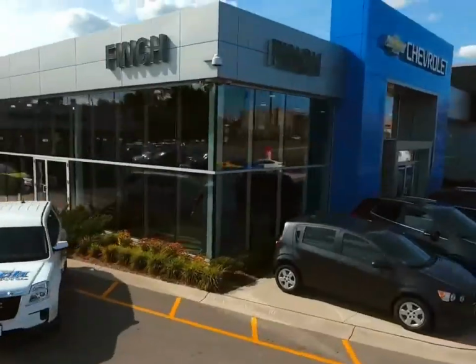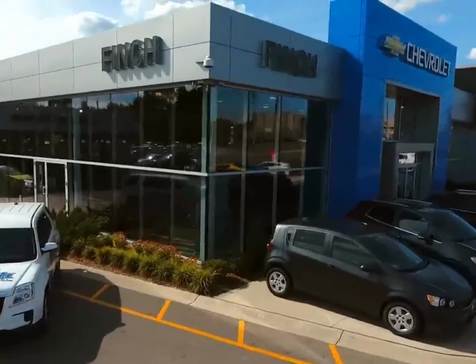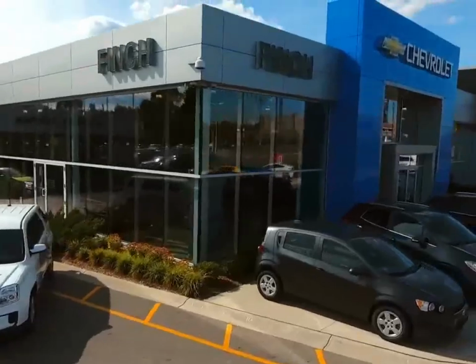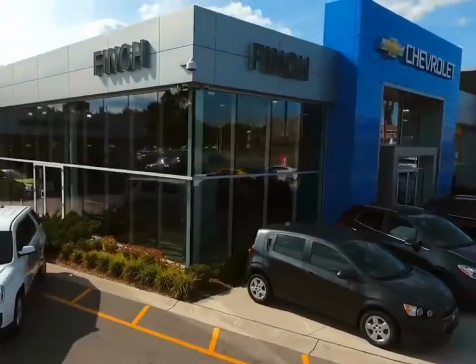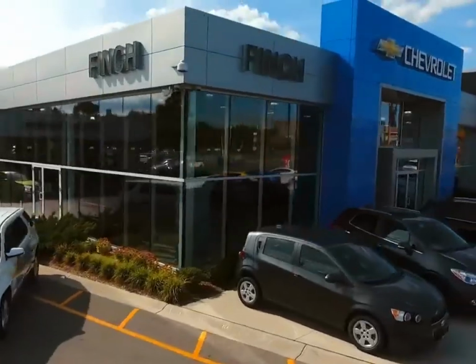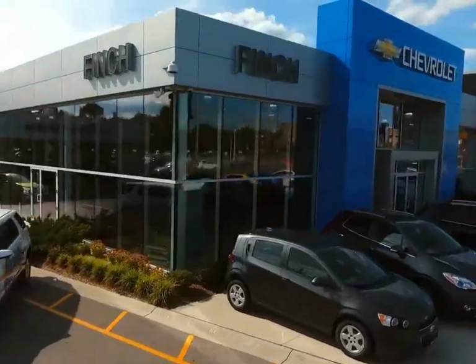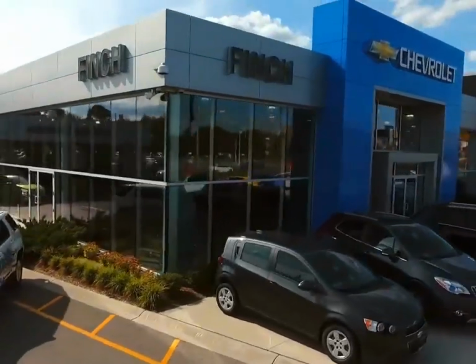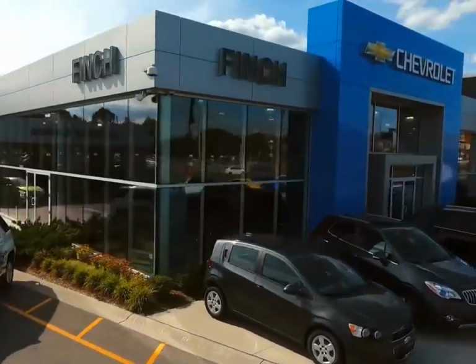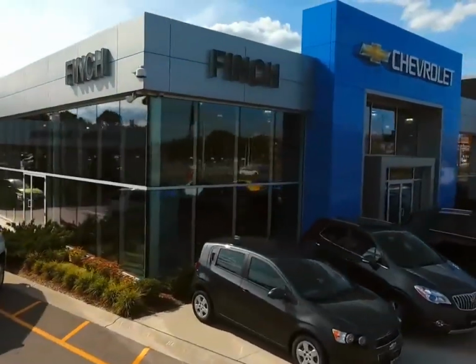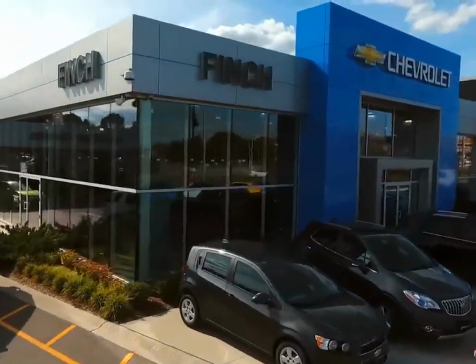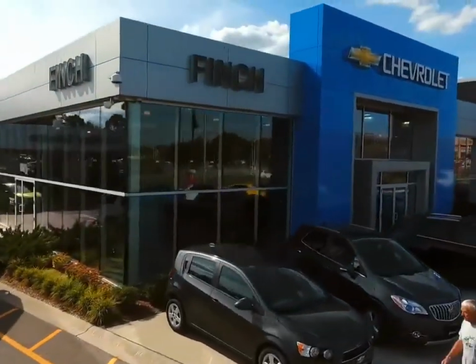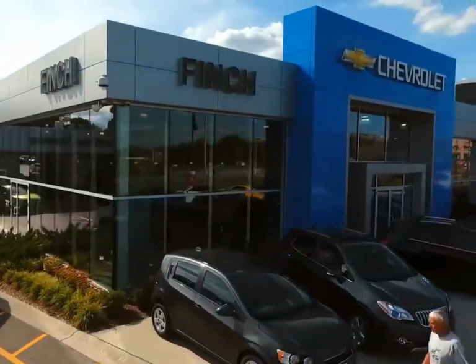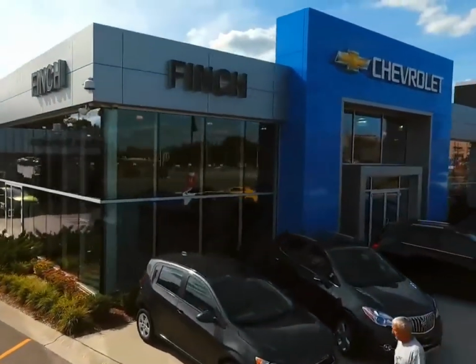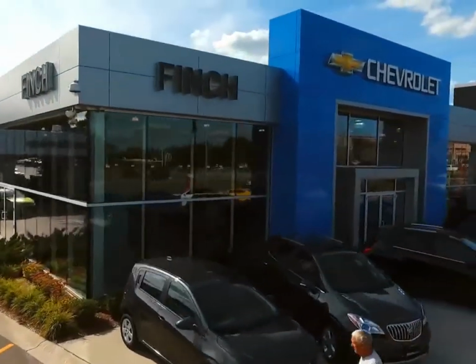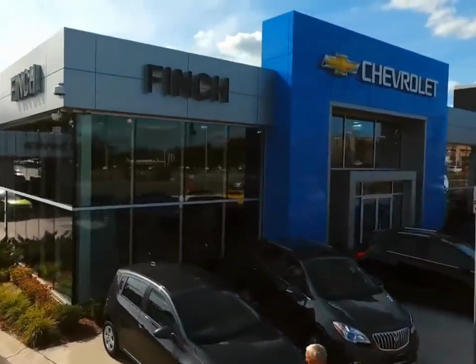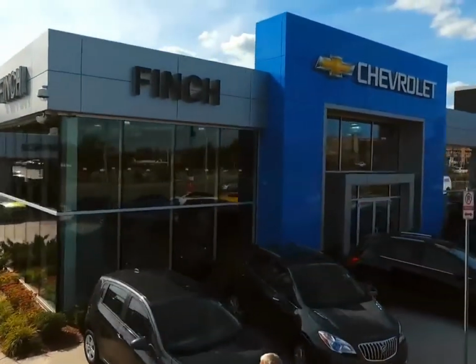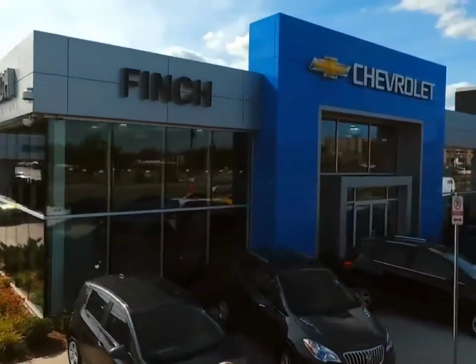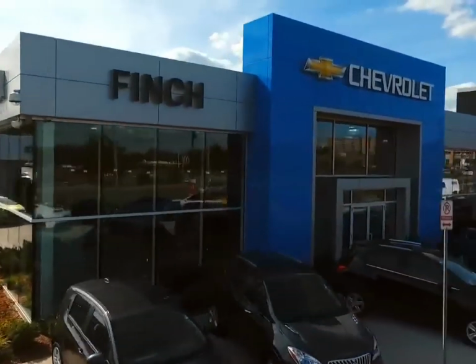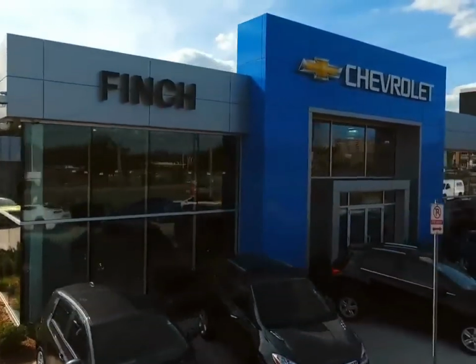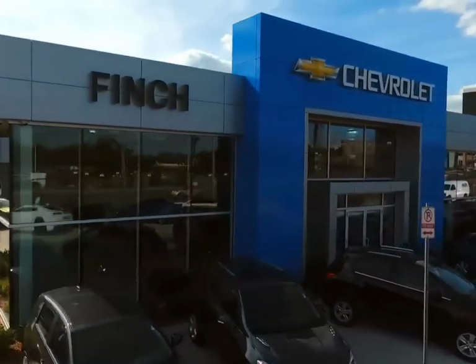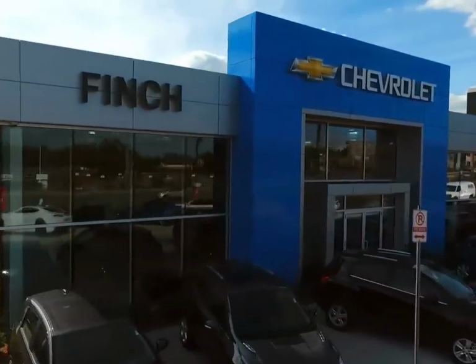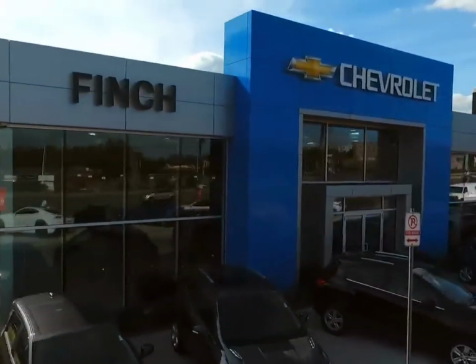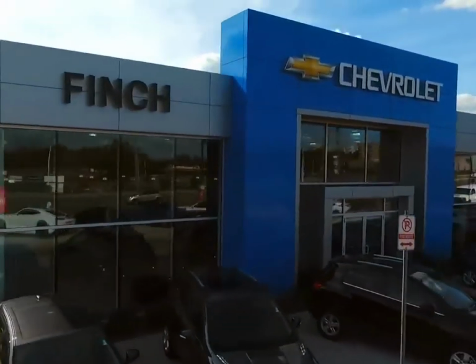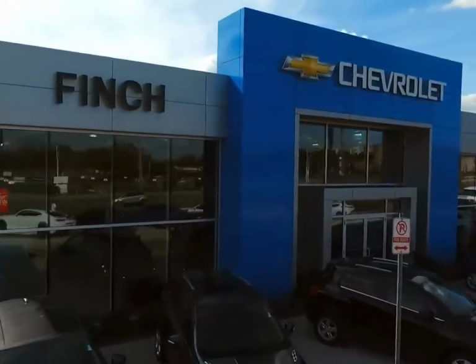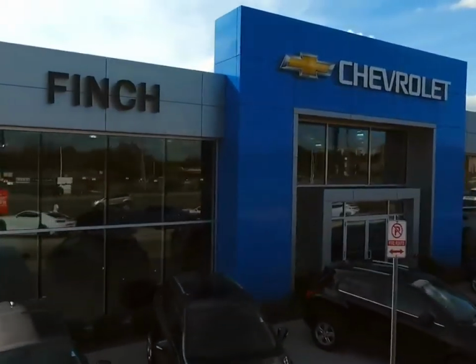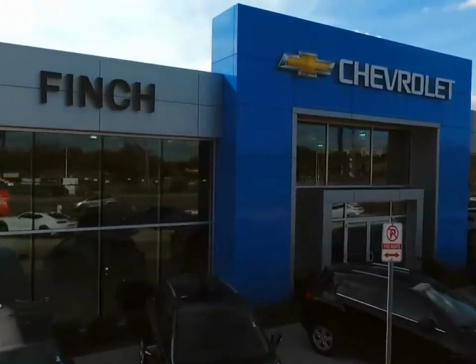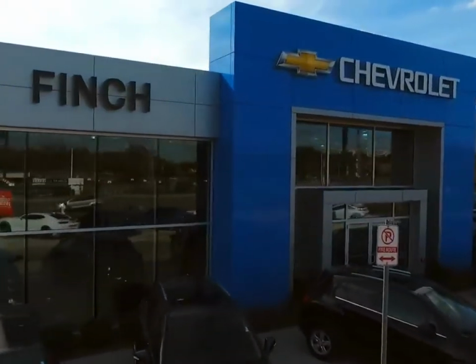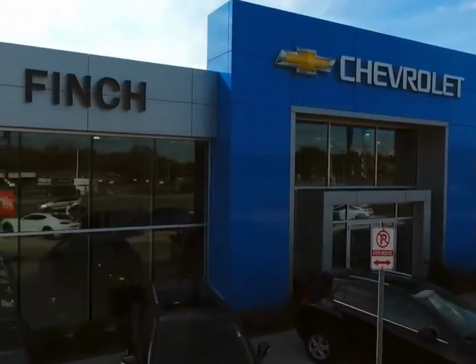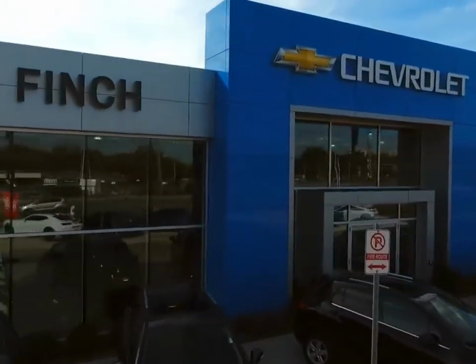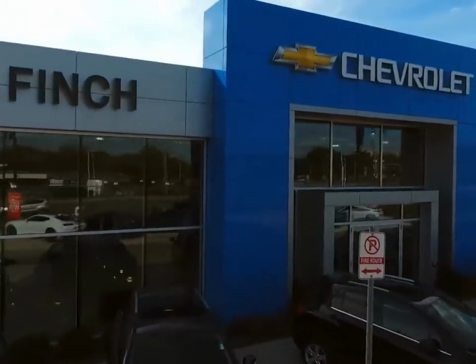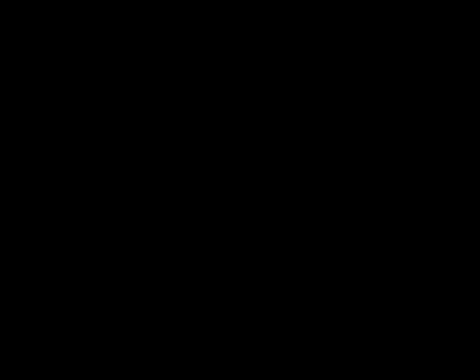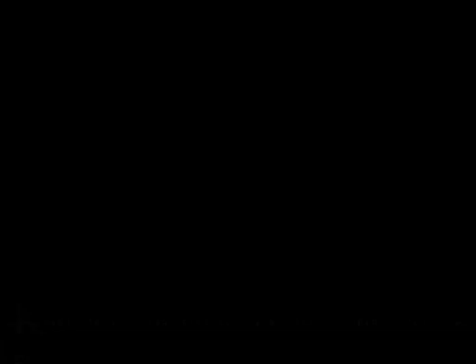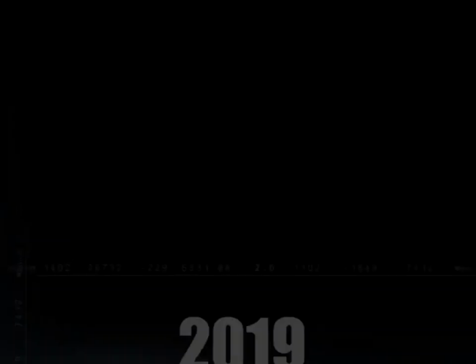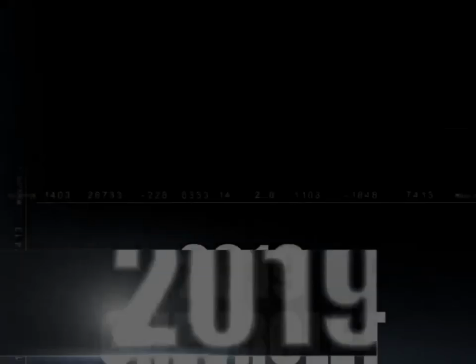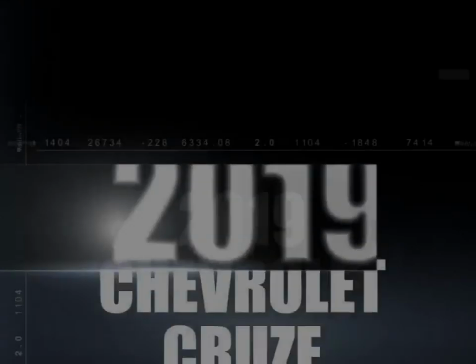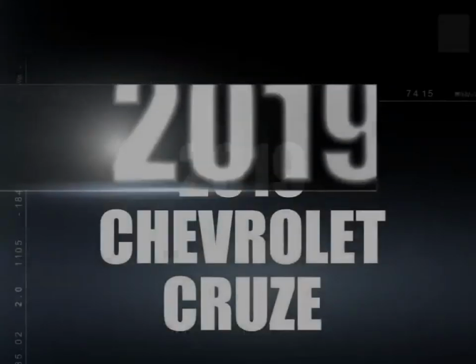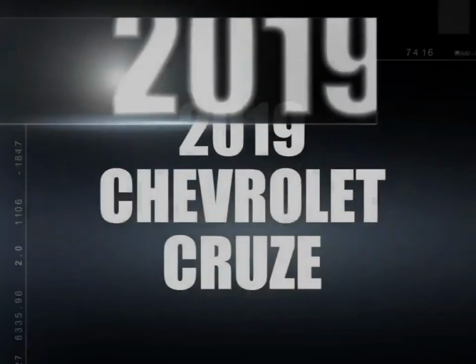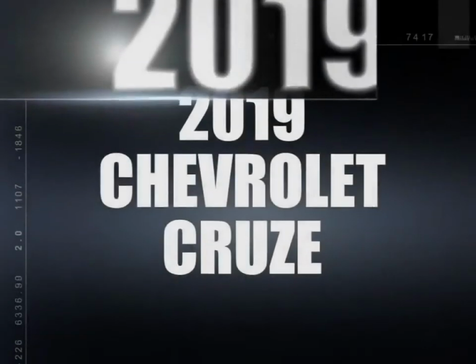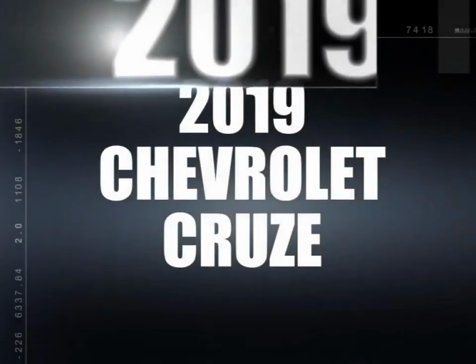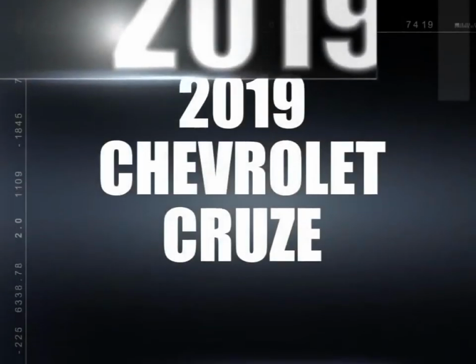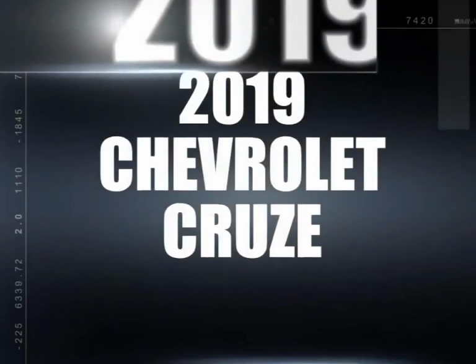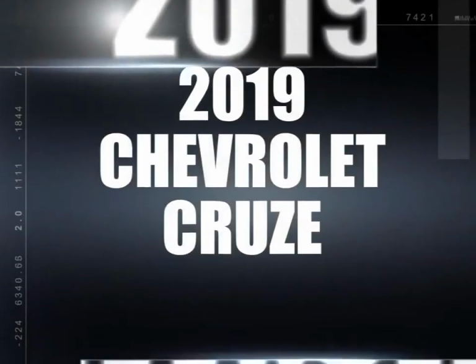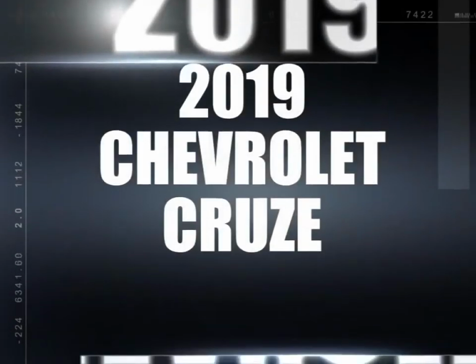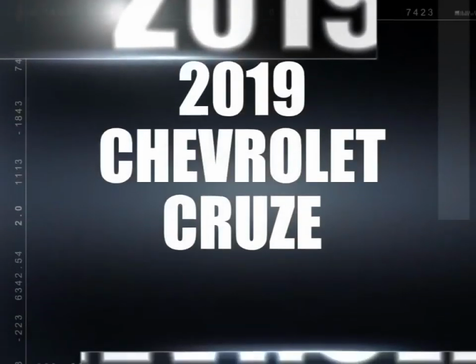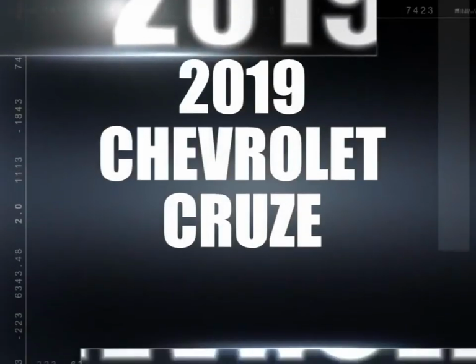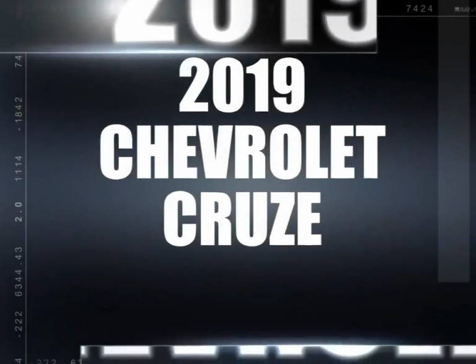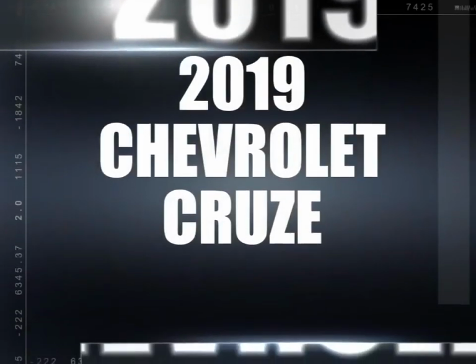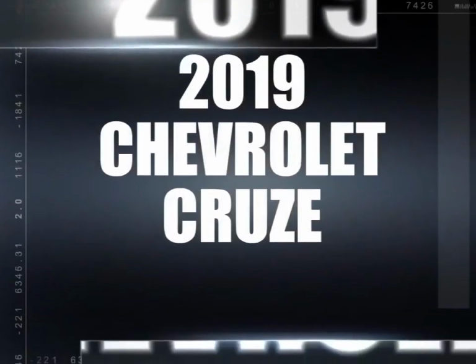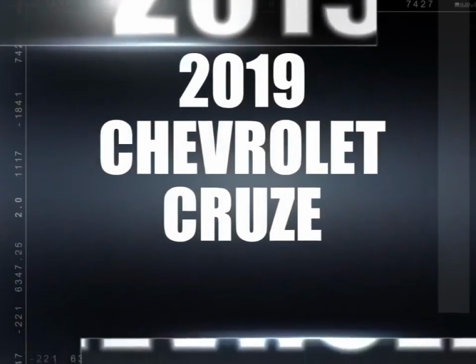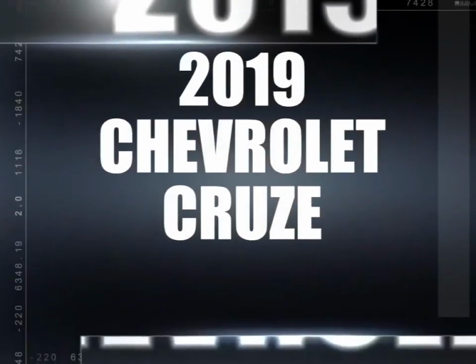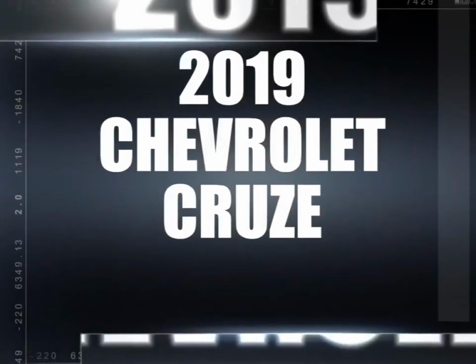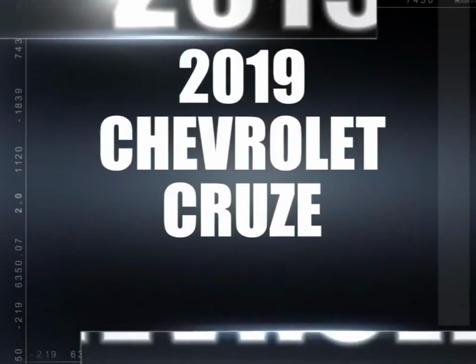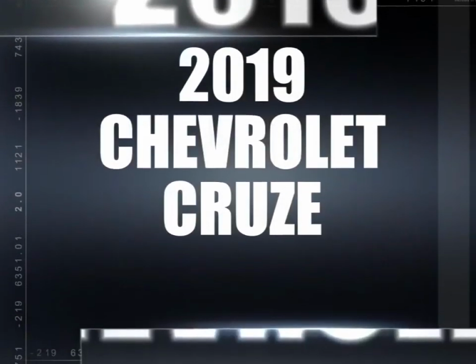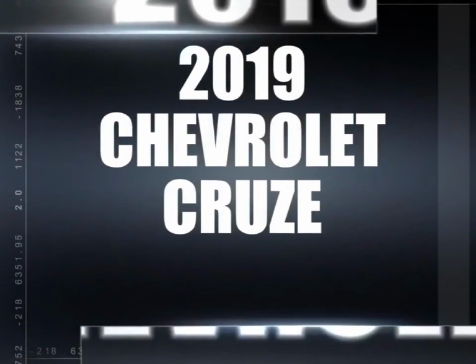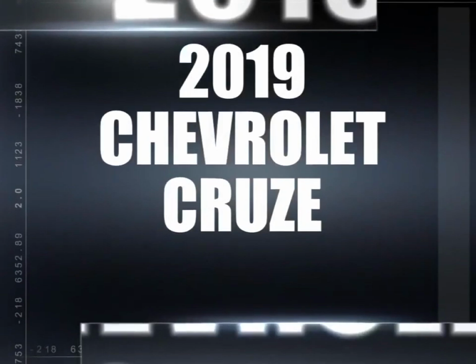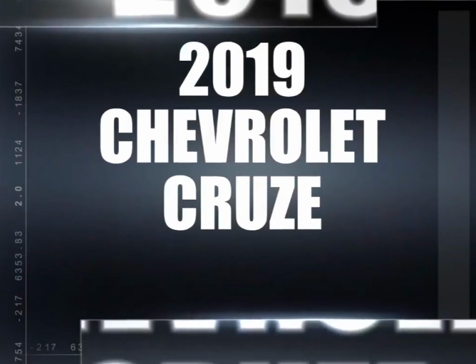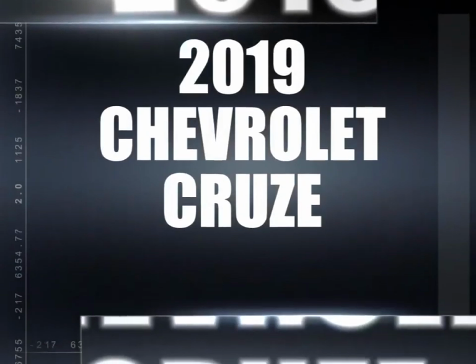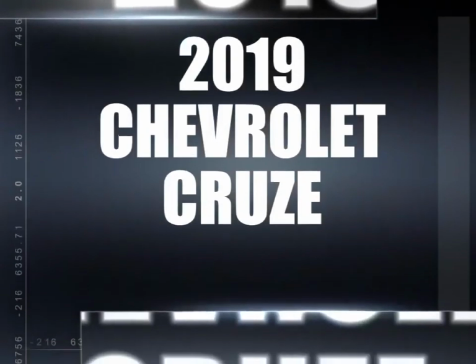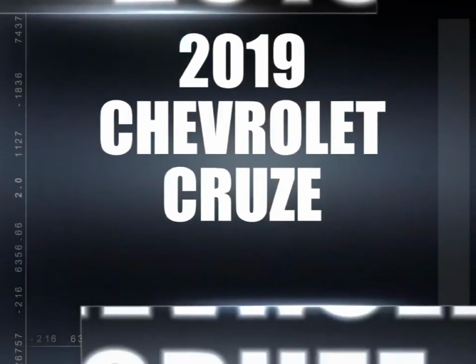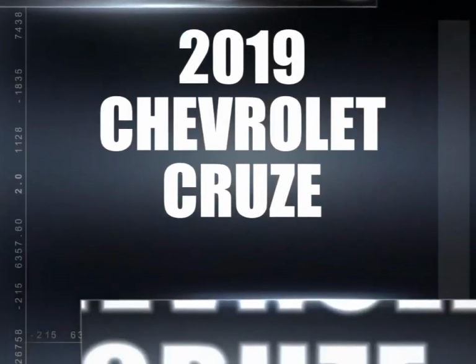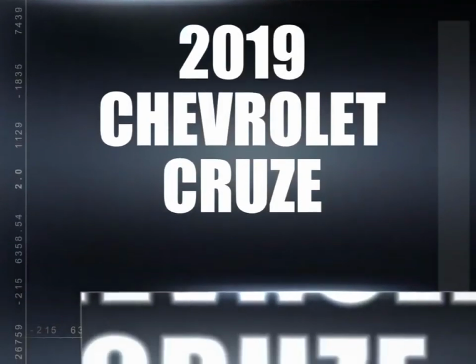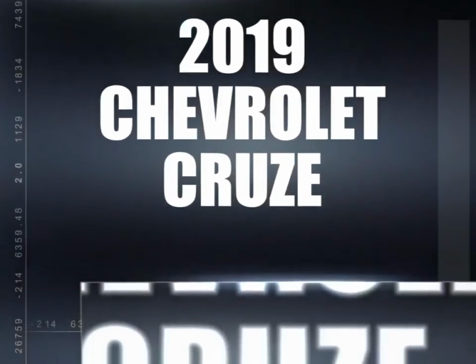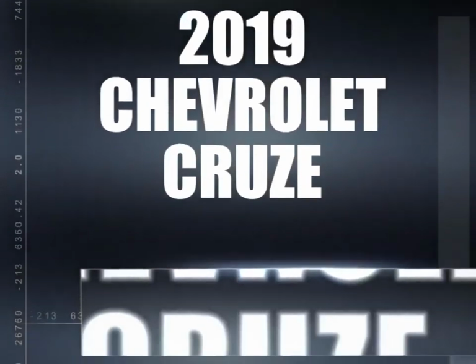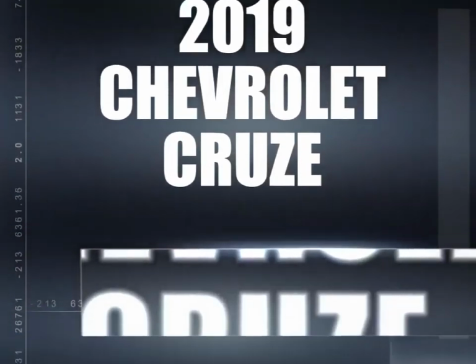Welcome to Finch Chevrolet. Today we're looking at a 2019 Chevrolet Cruze.